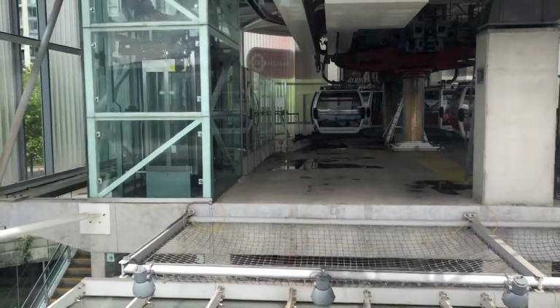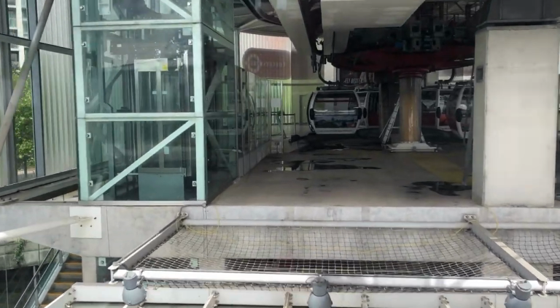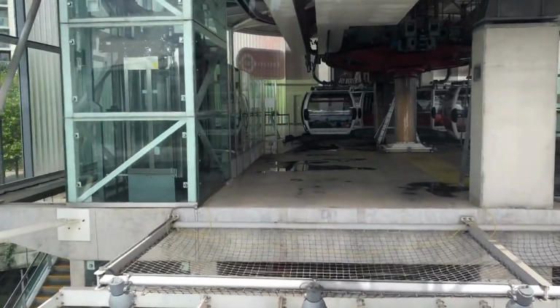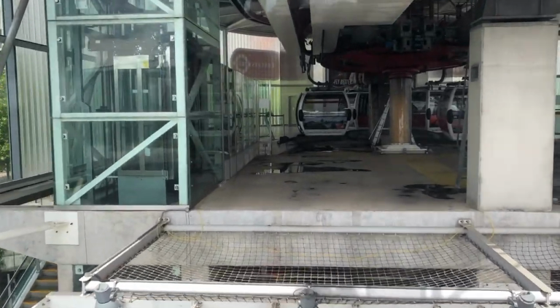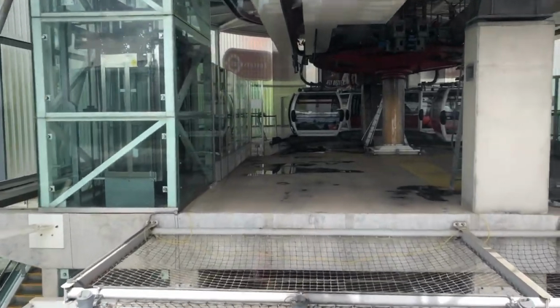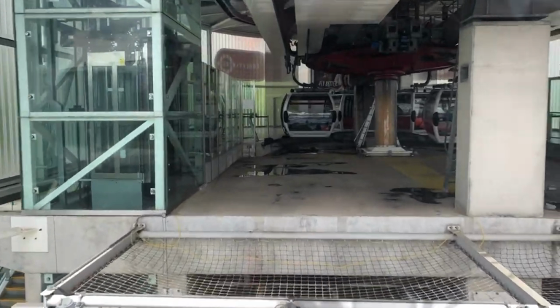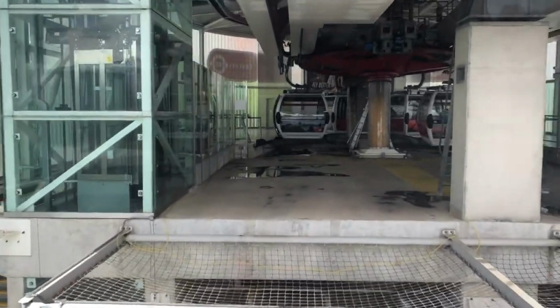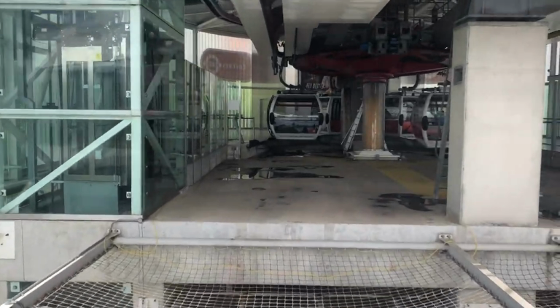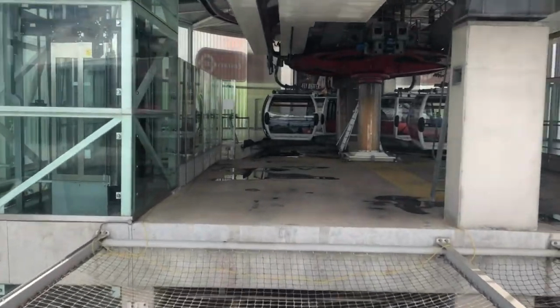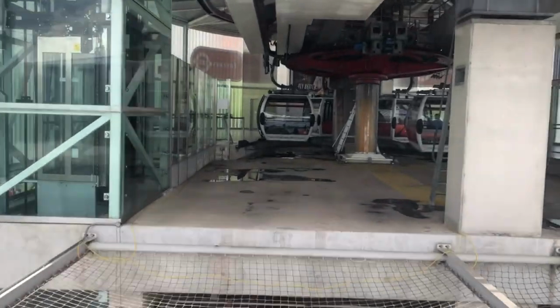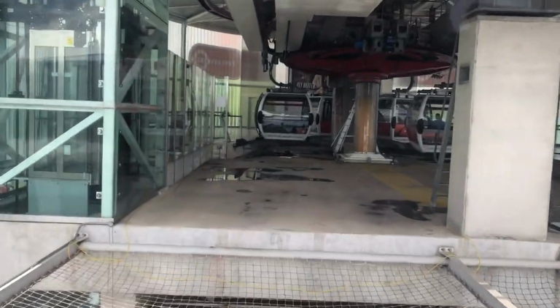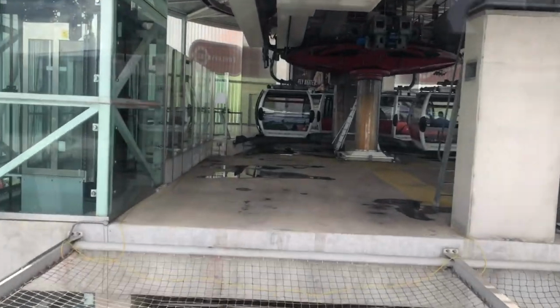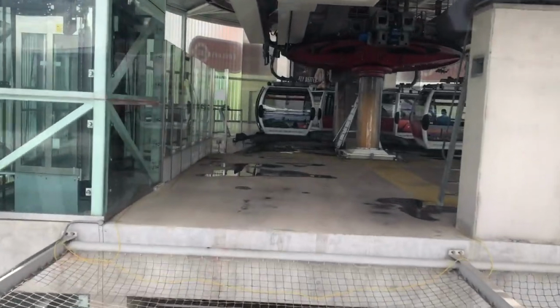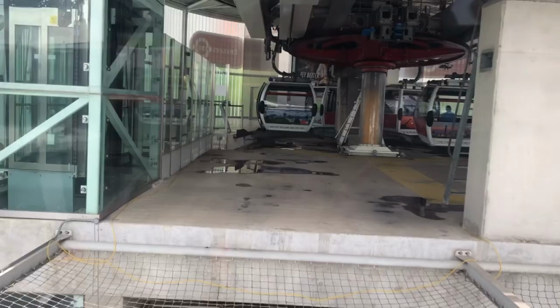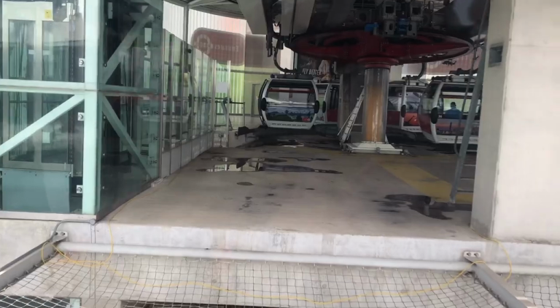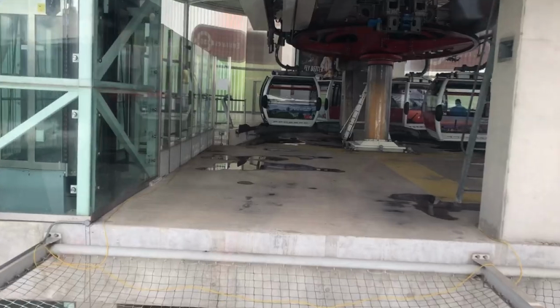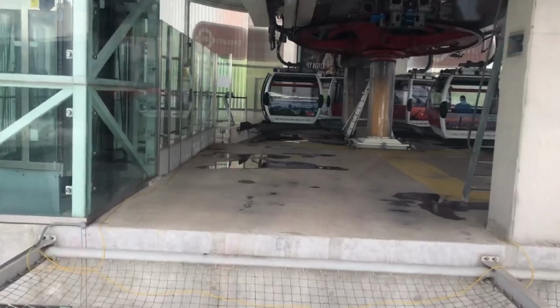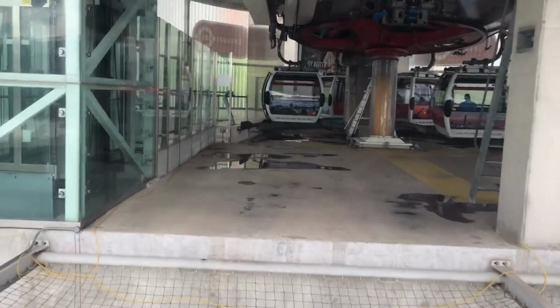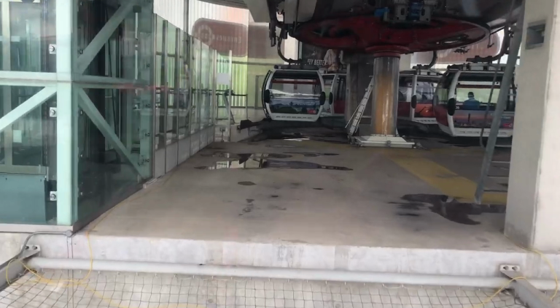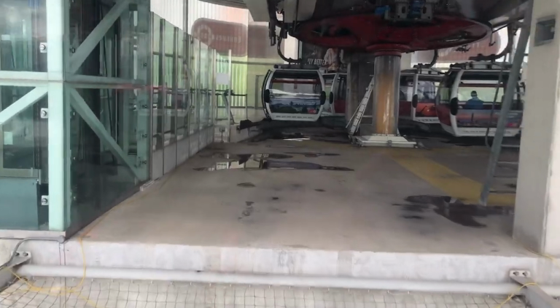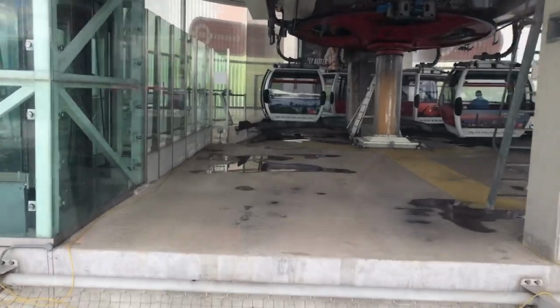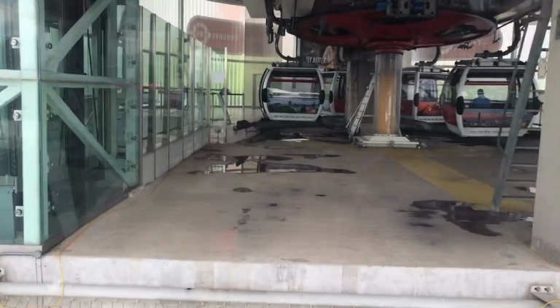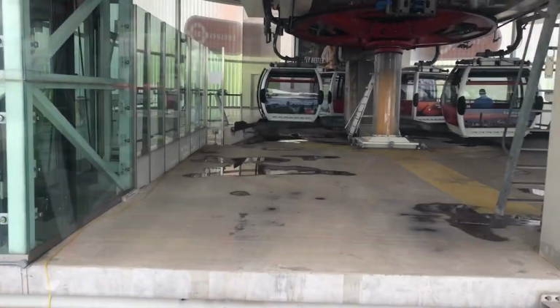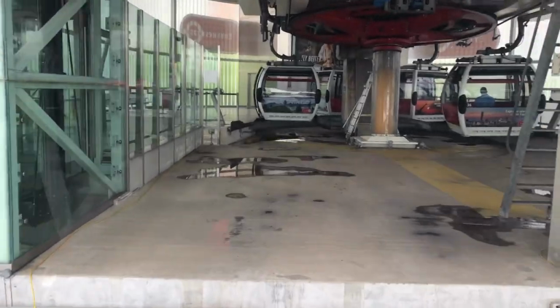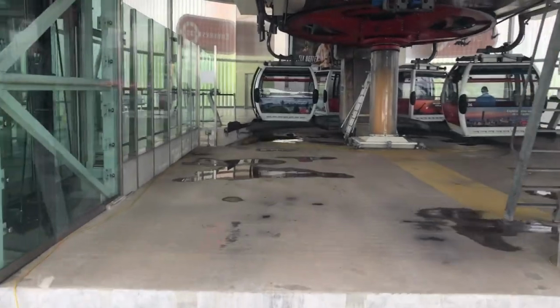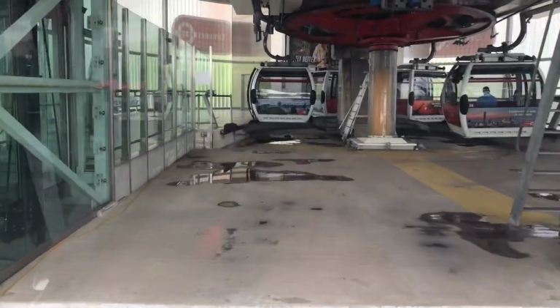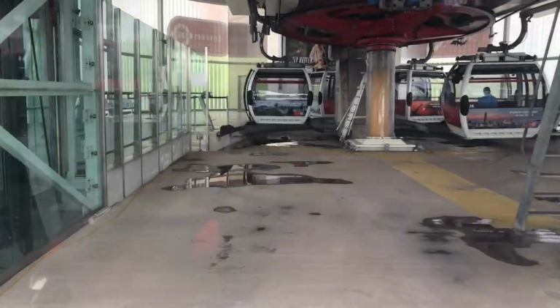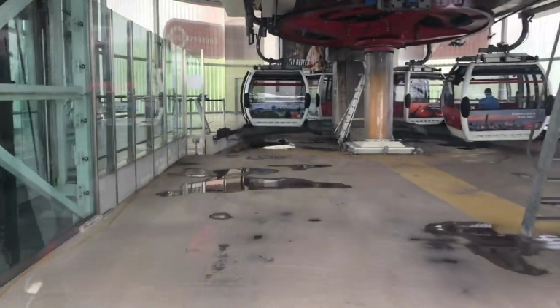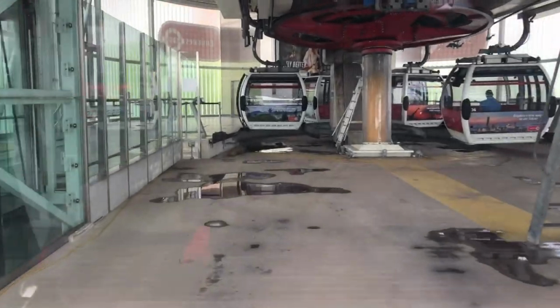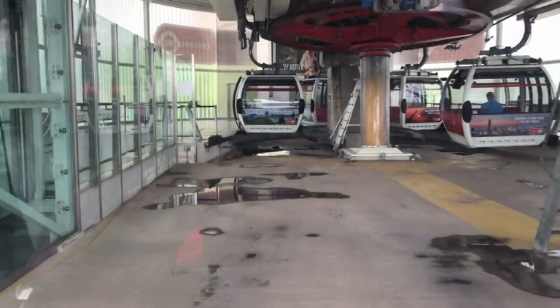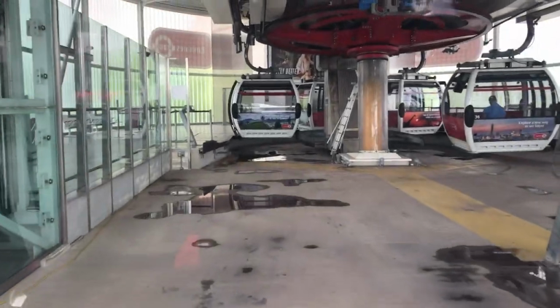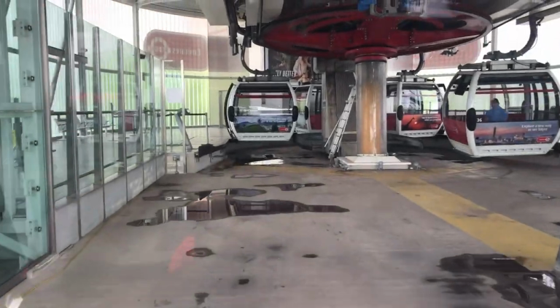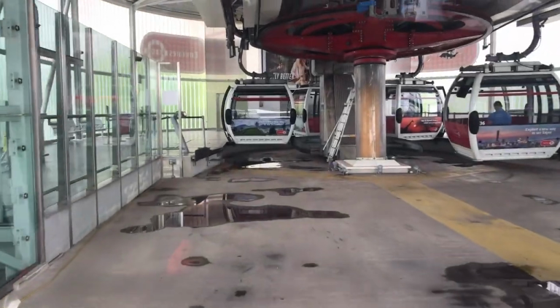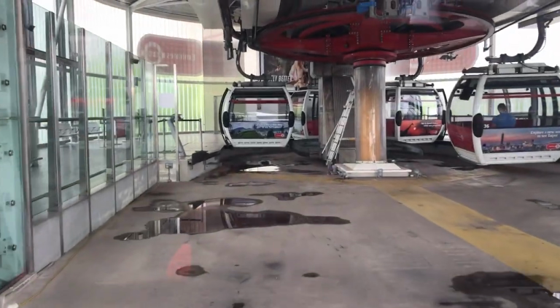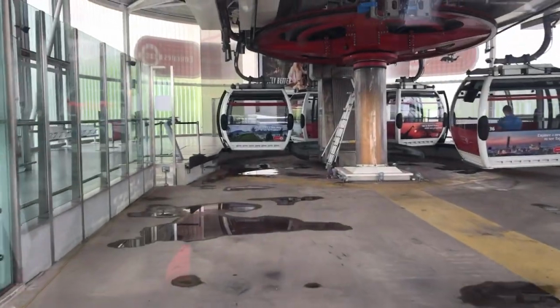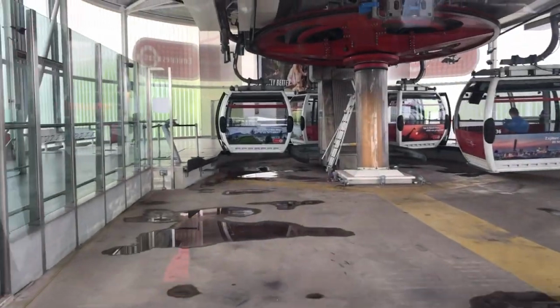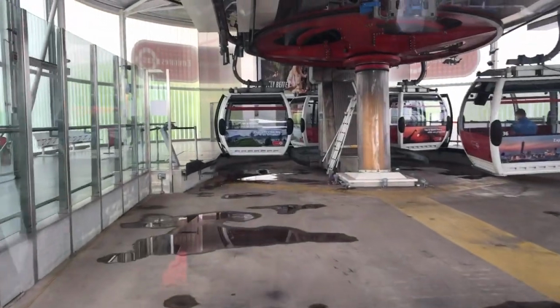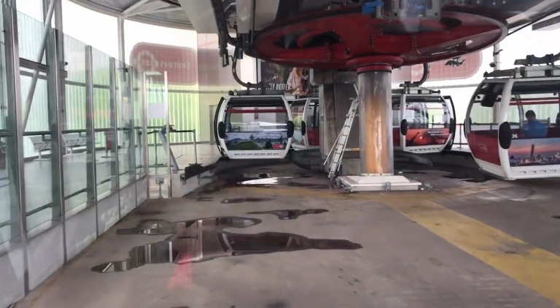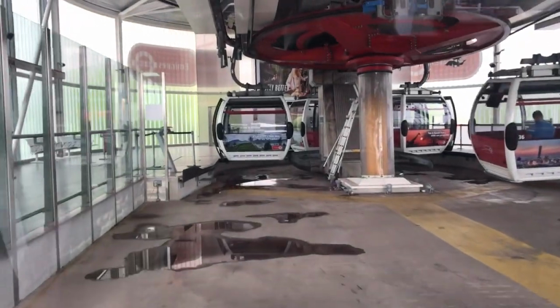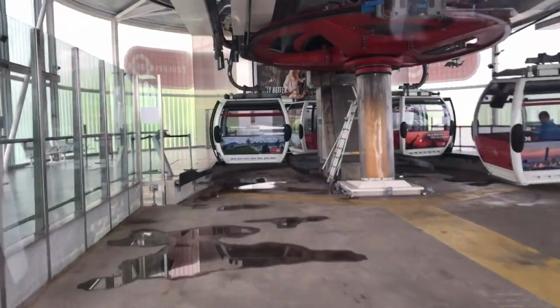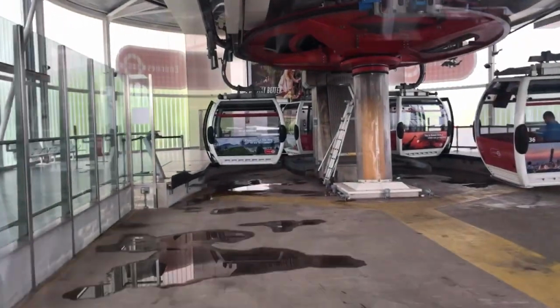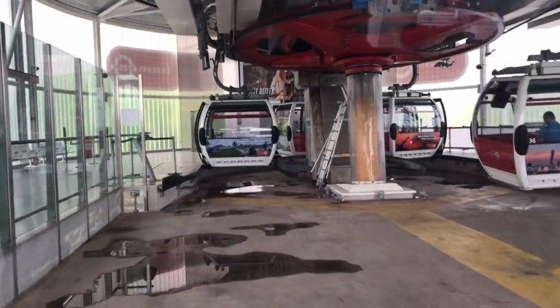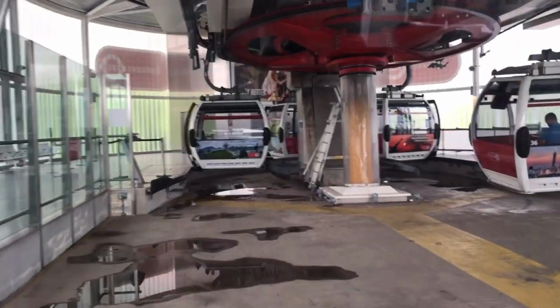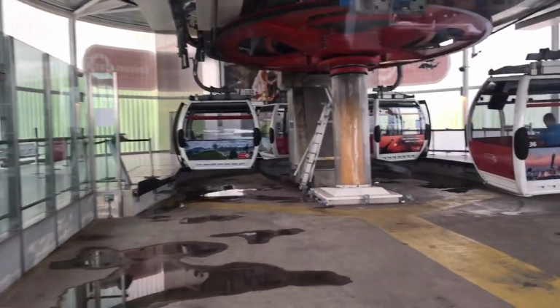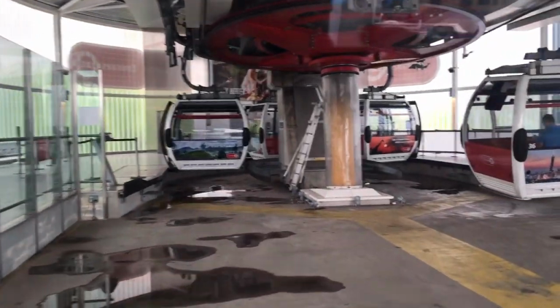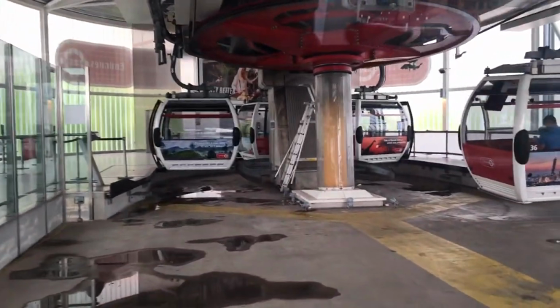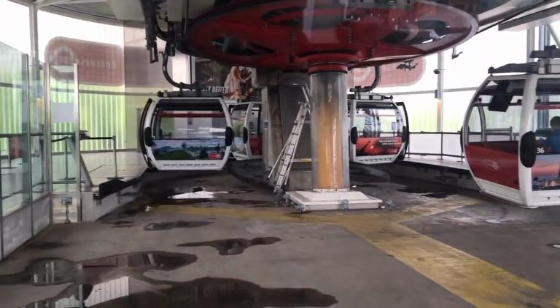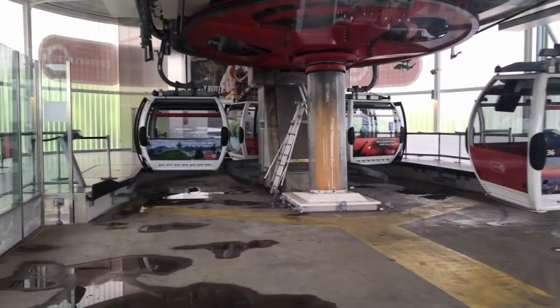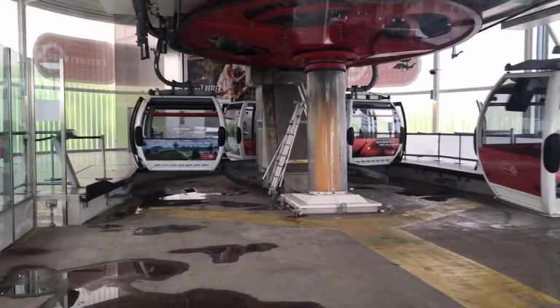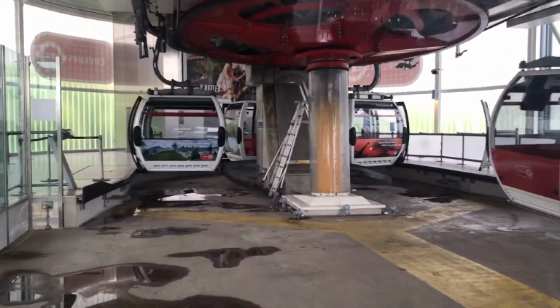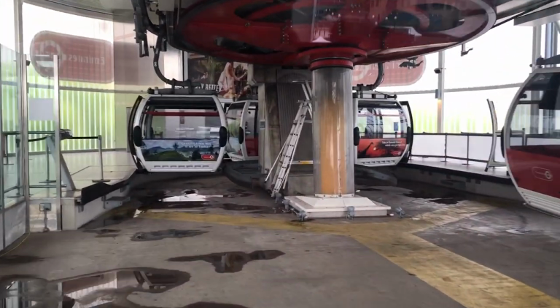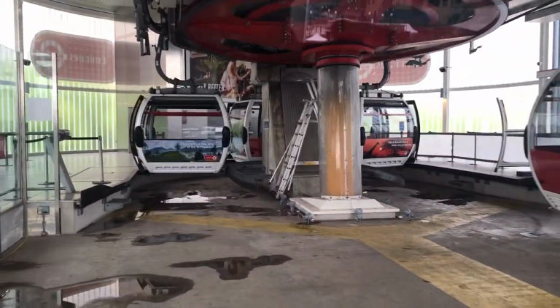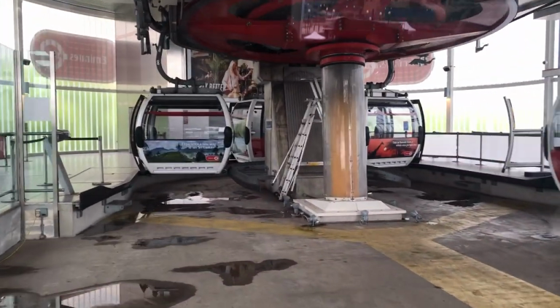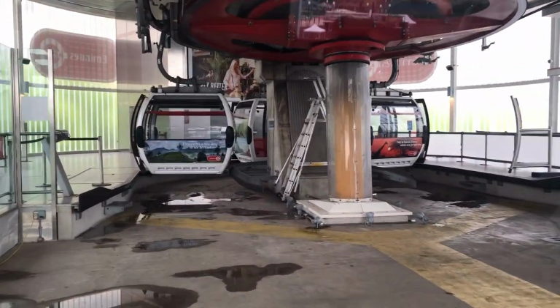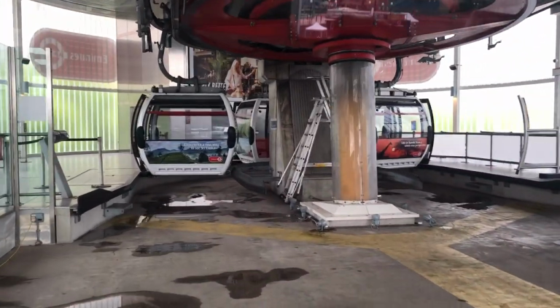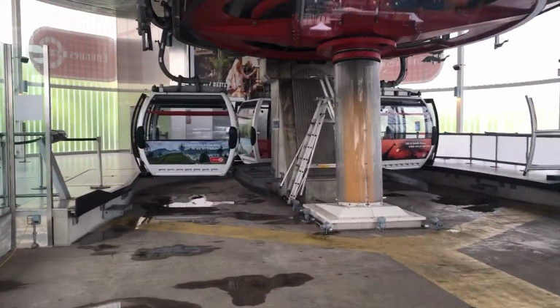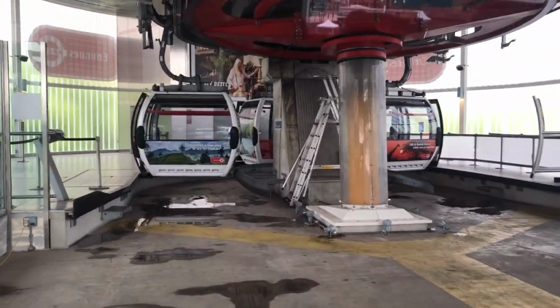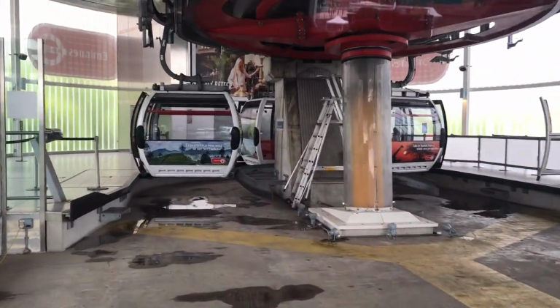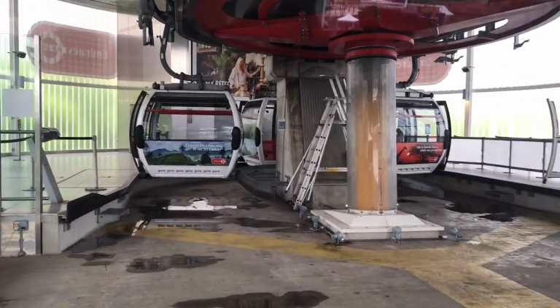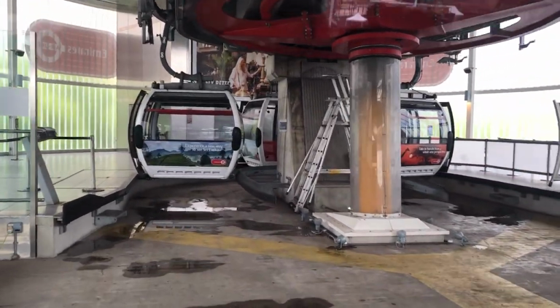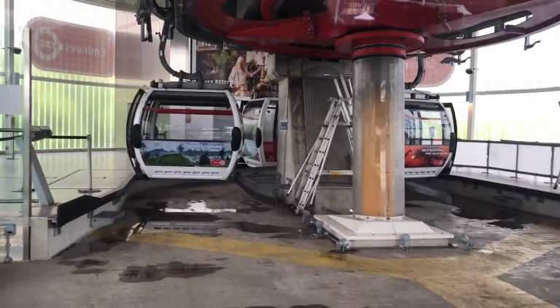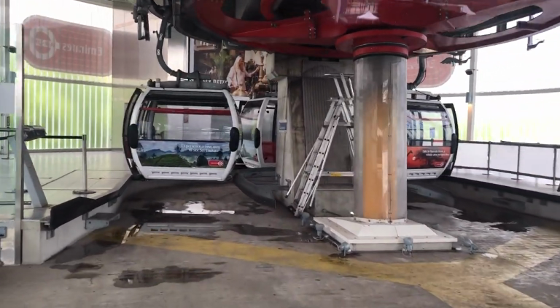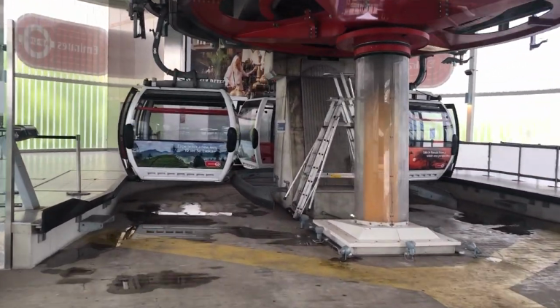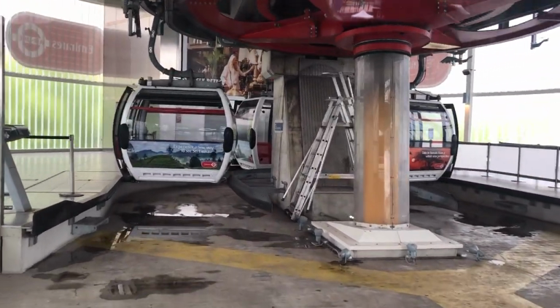Yeah, do you happen to know the opening hours, Monday to Friday? Yeah, yeah. Okay, I better switch it off now. Oh, I think you'll play the right — no, no, no, no. Thank you.